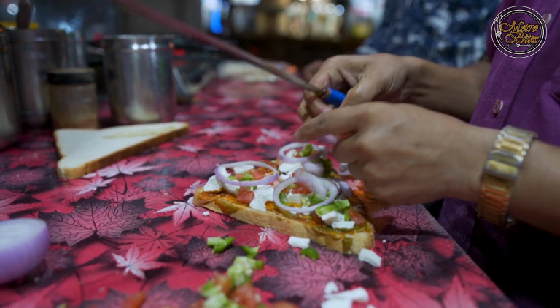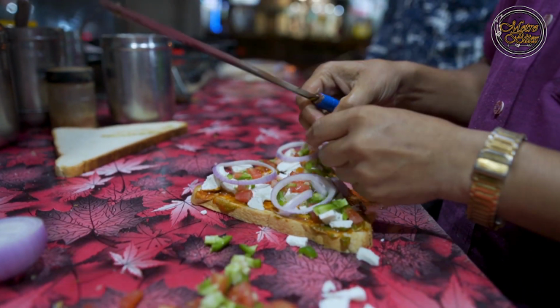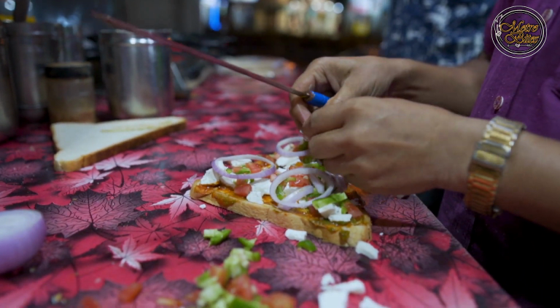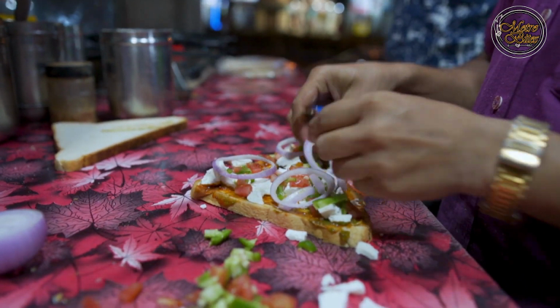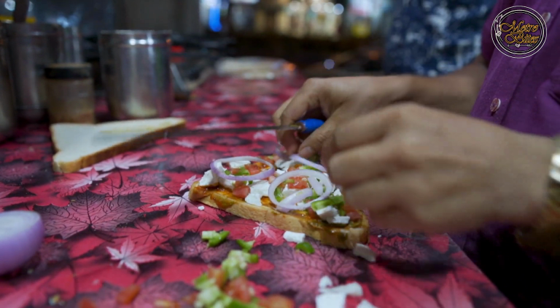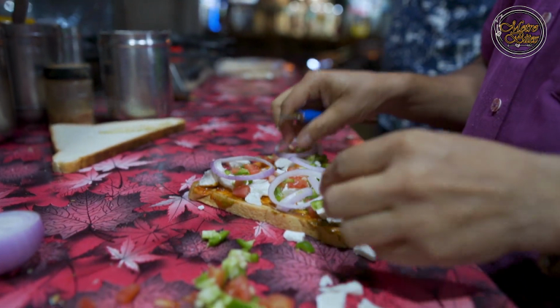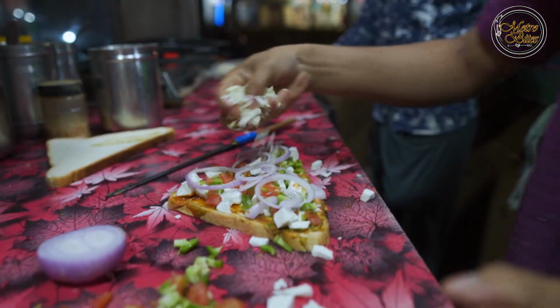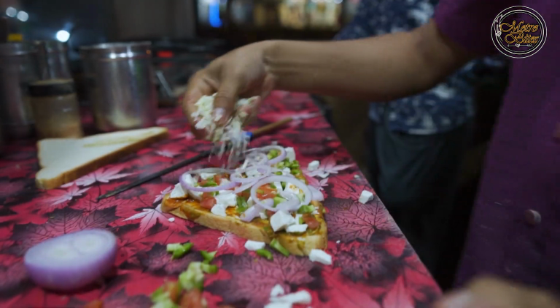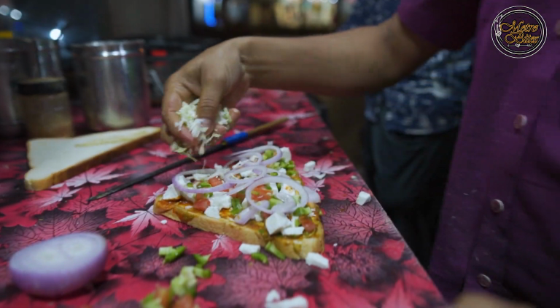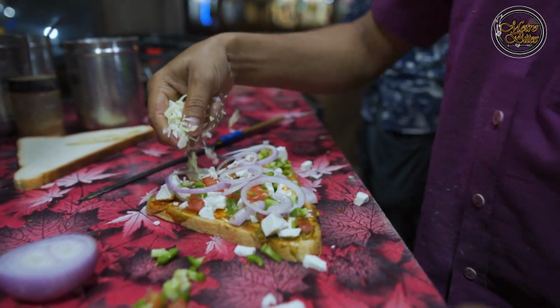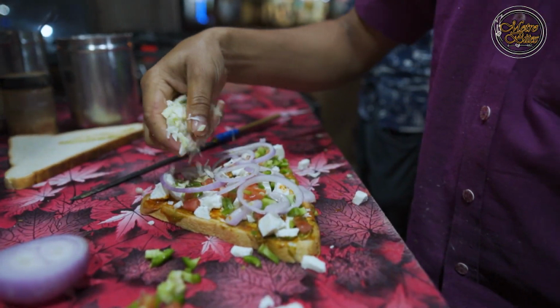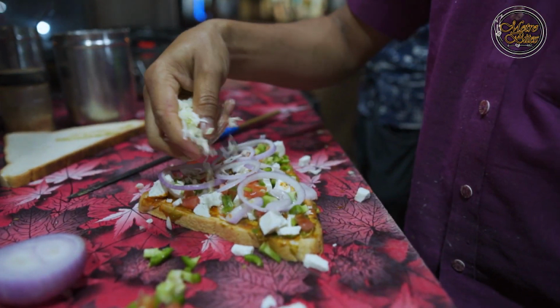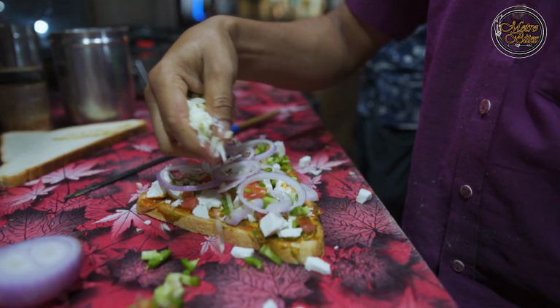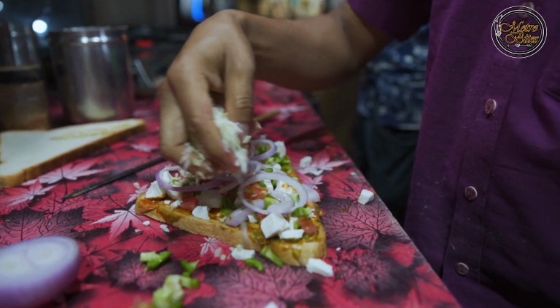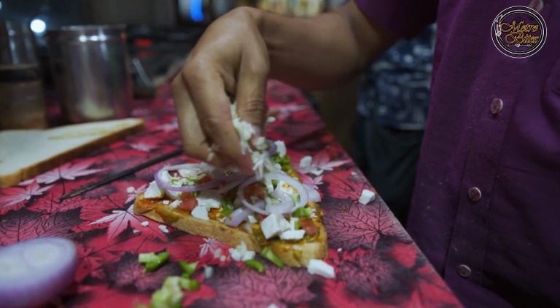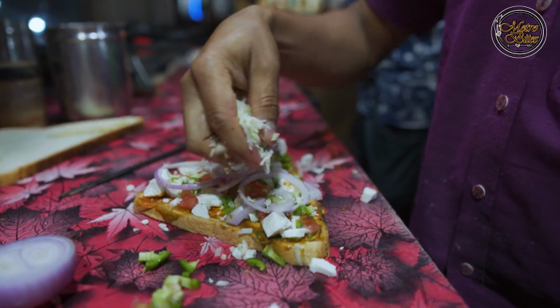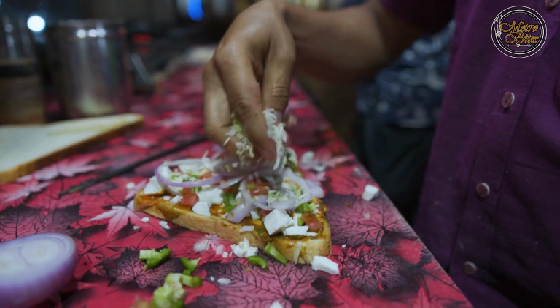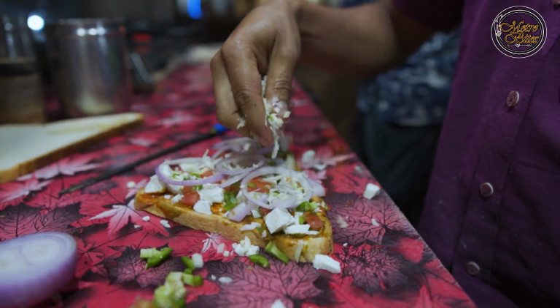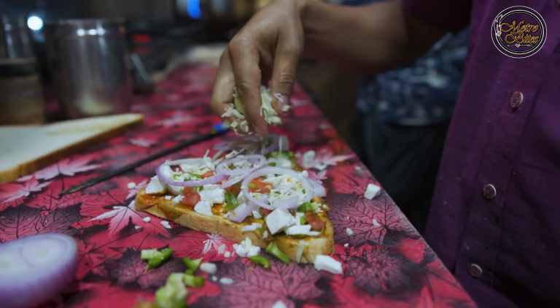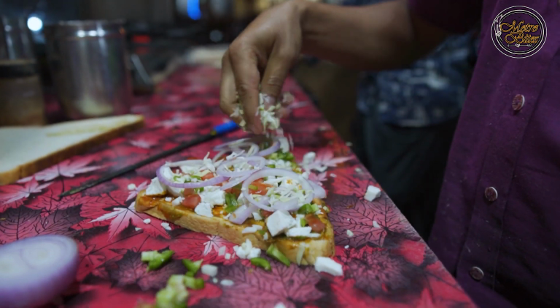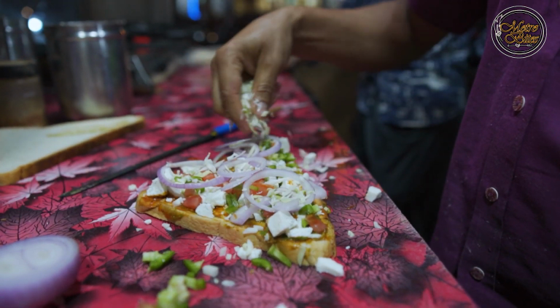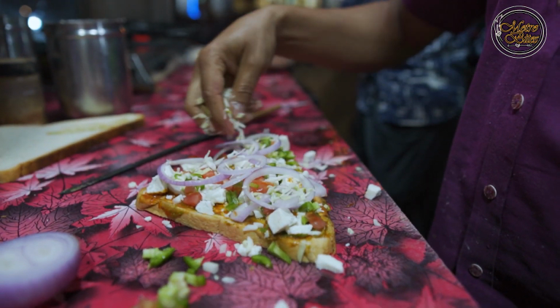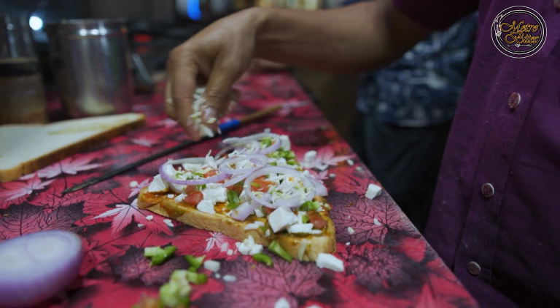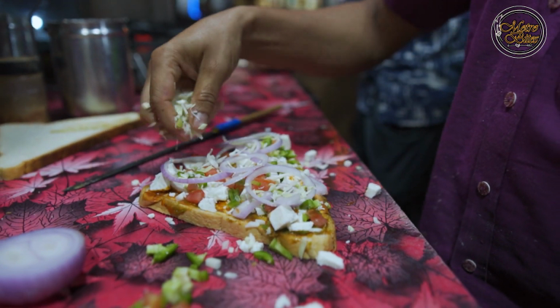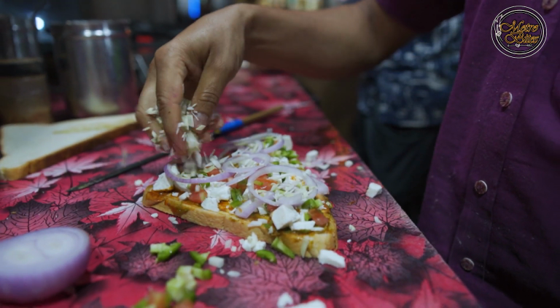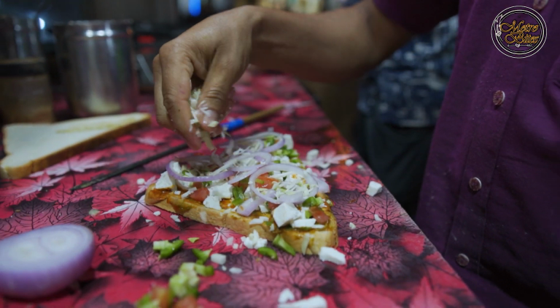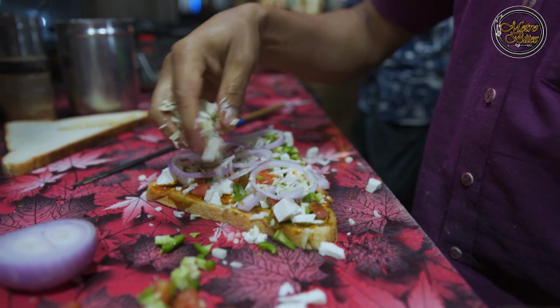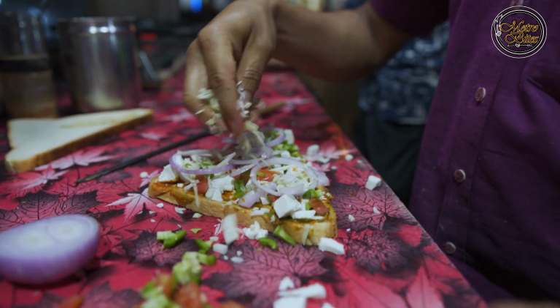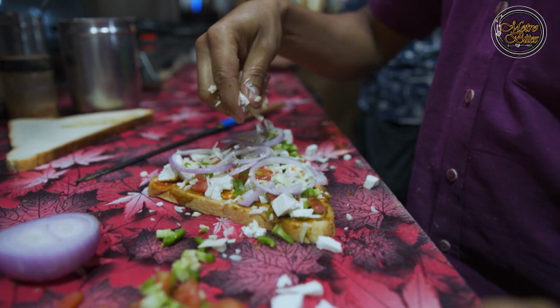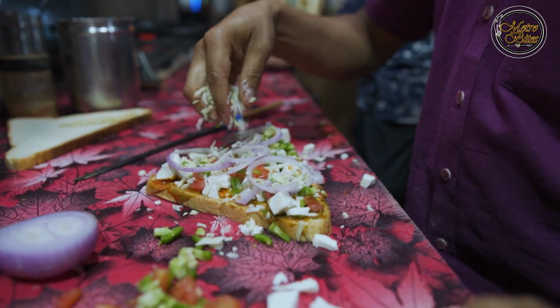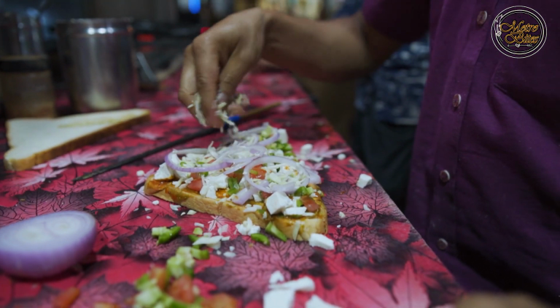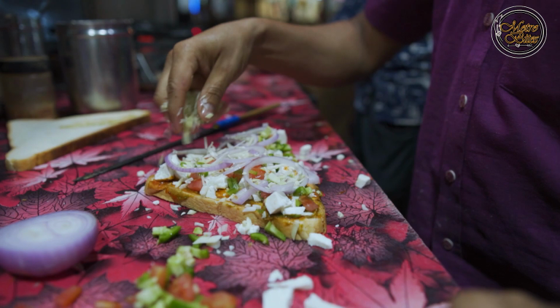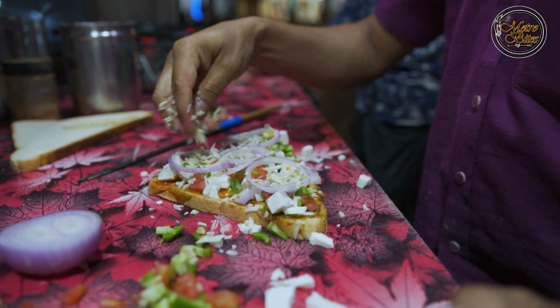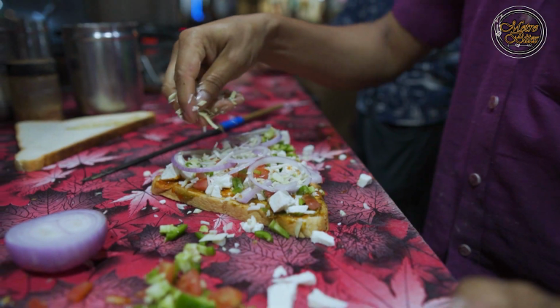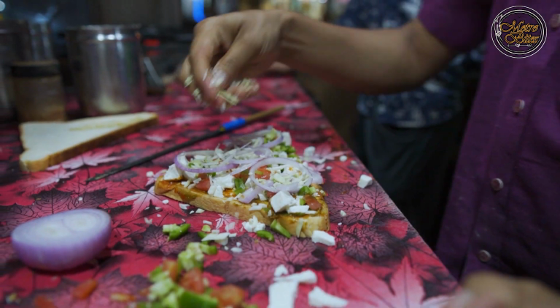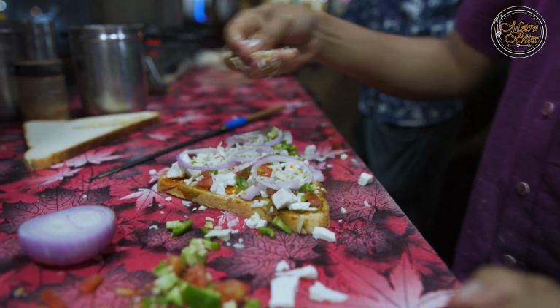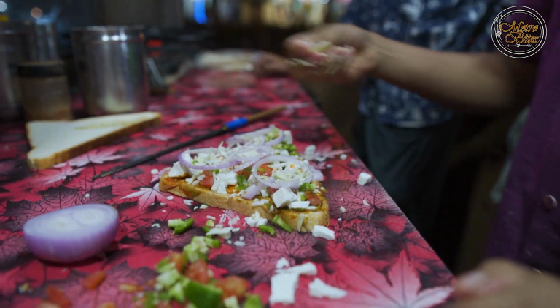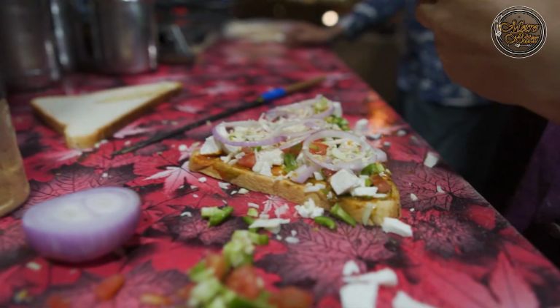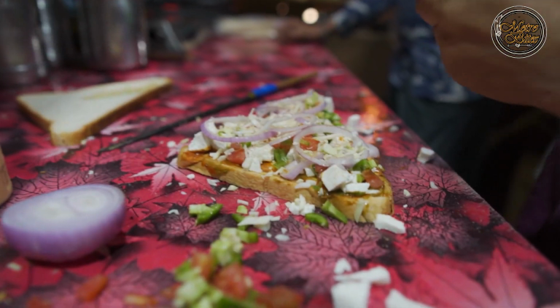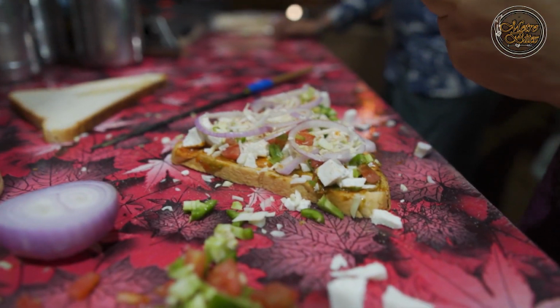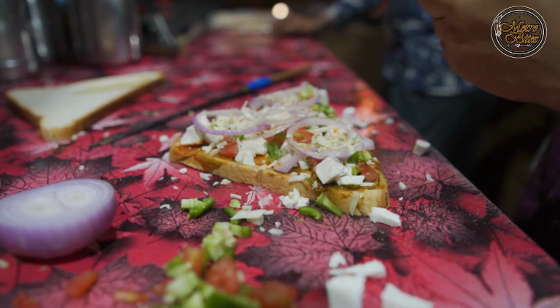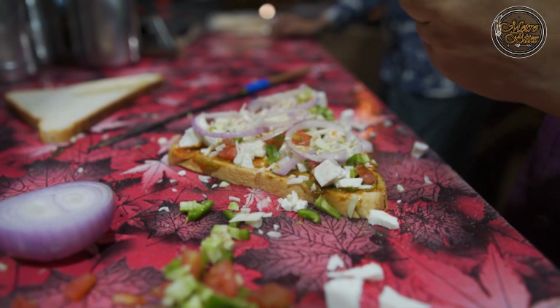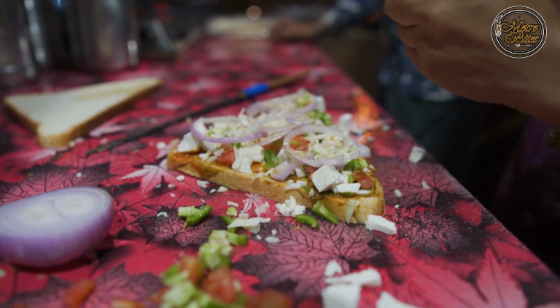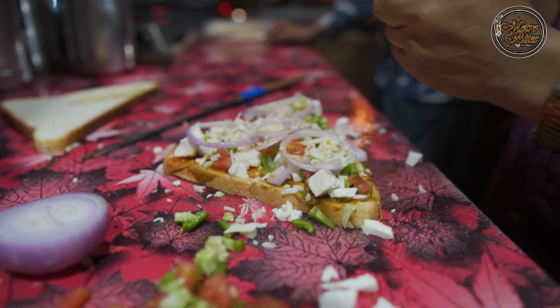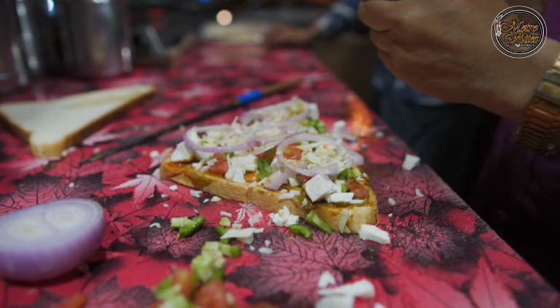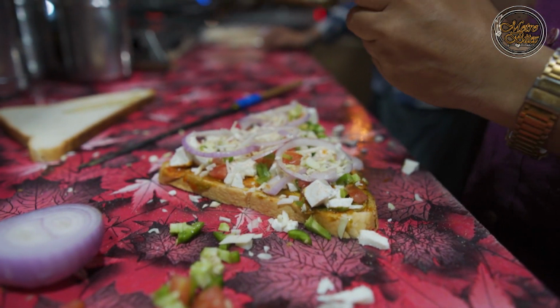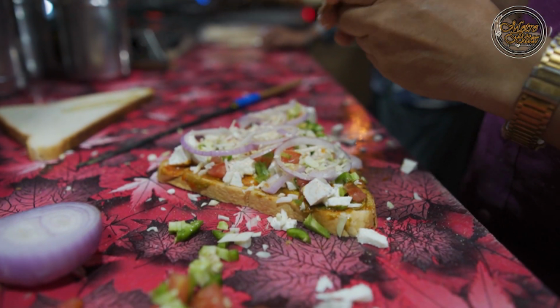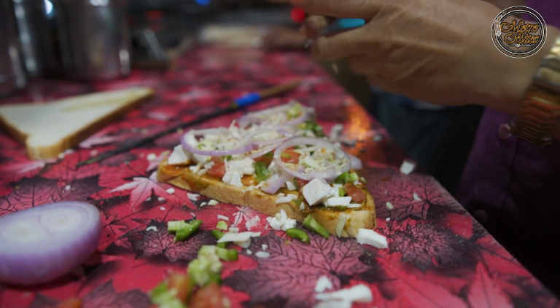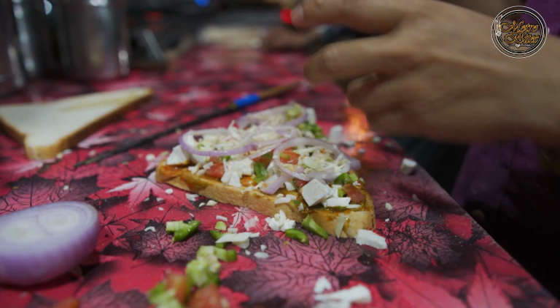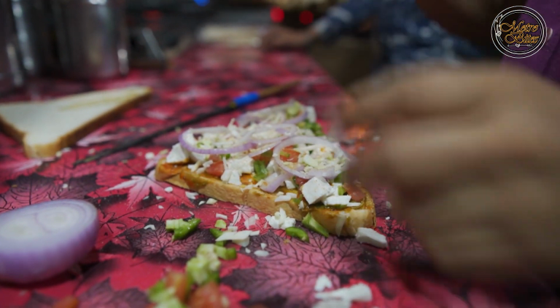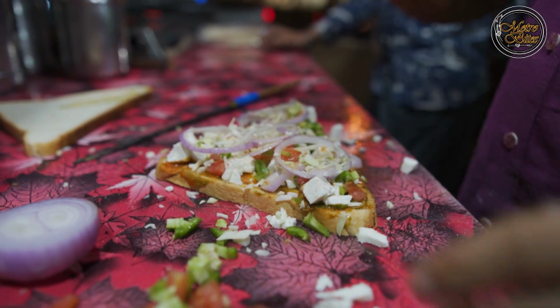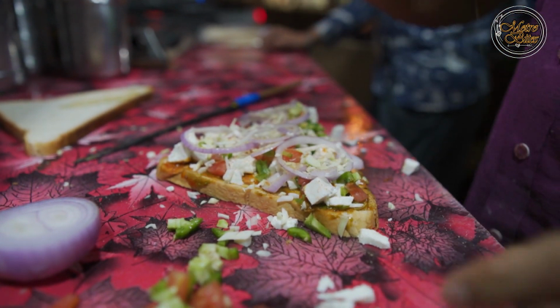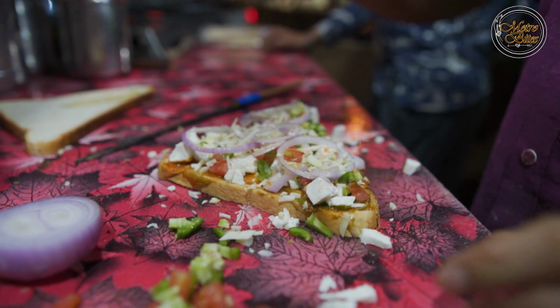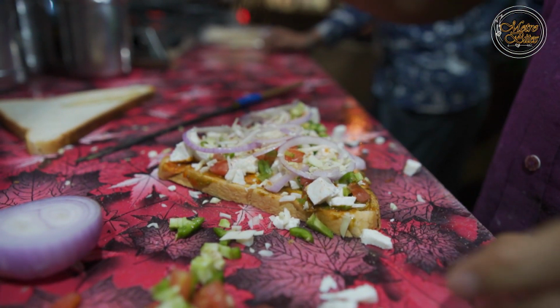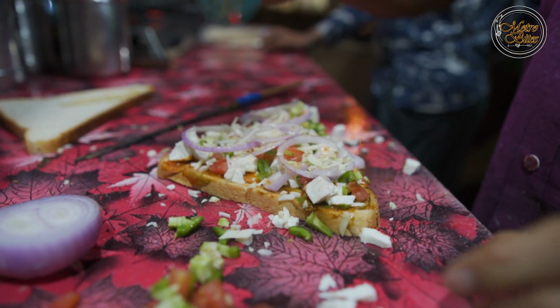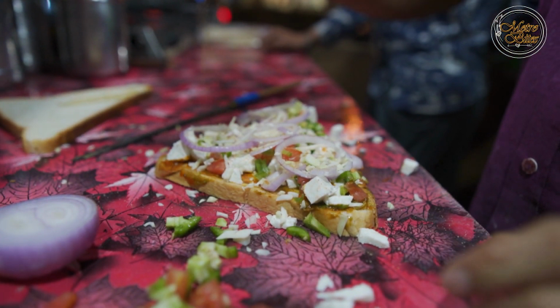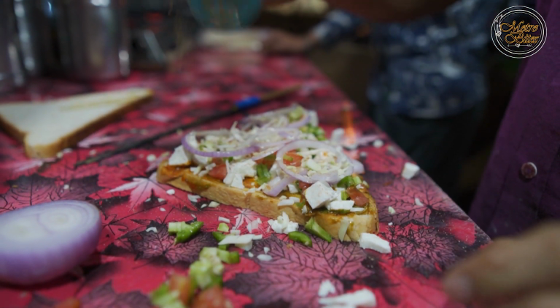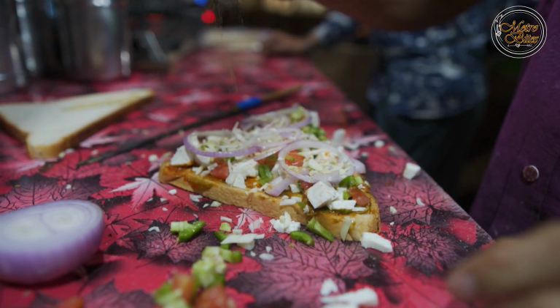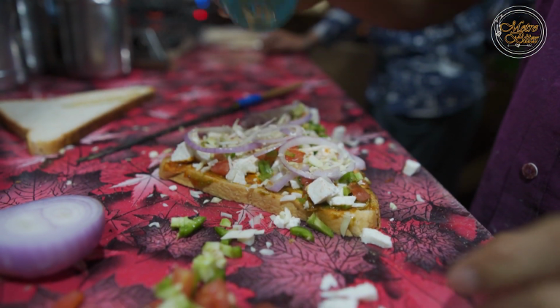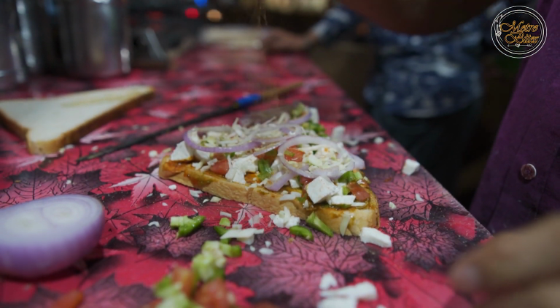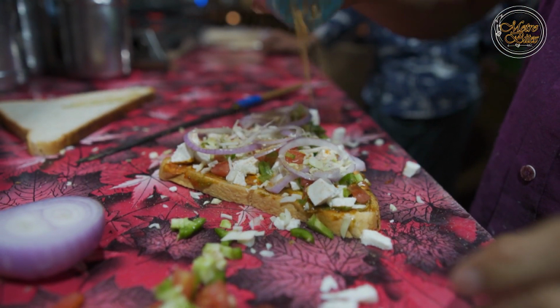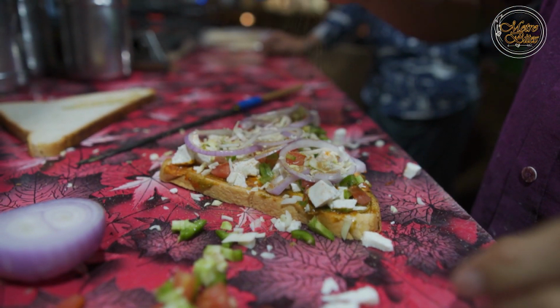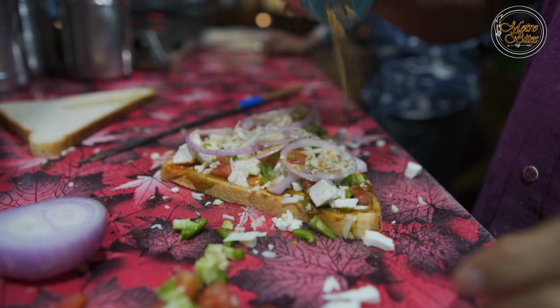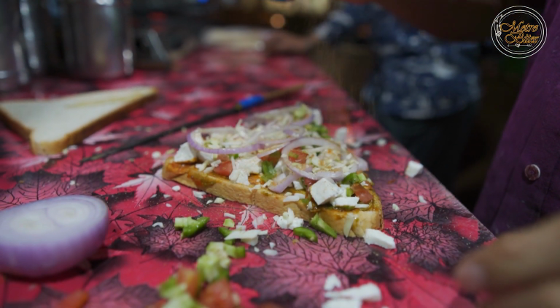This is cabbage. And this is a special masala.